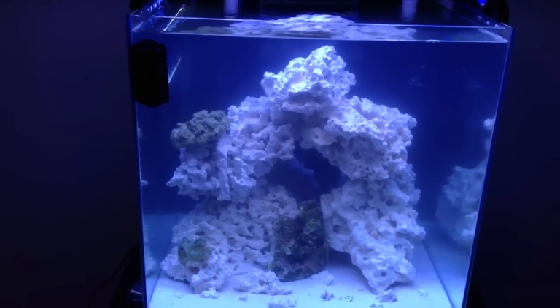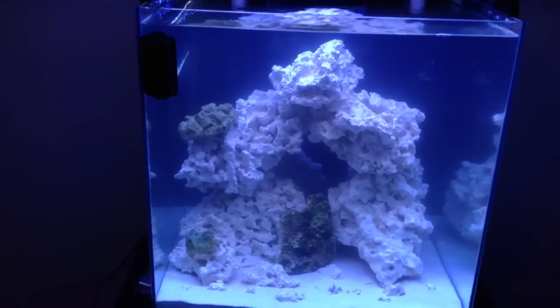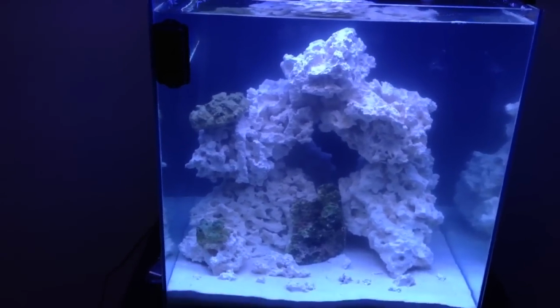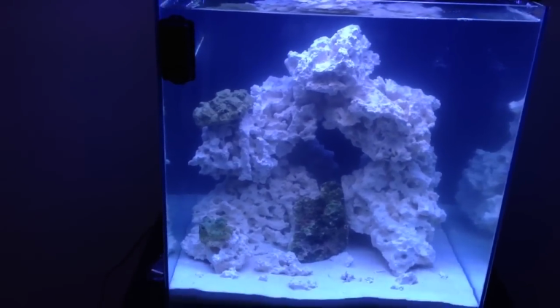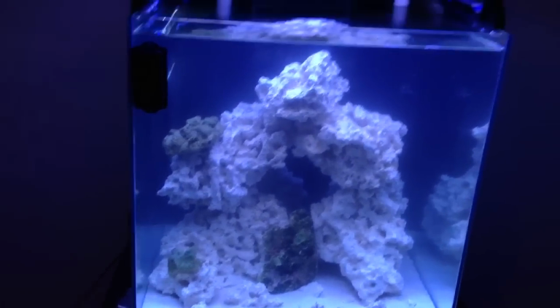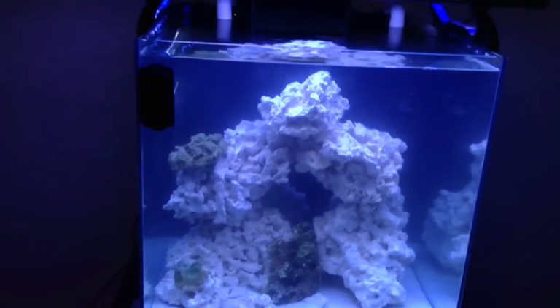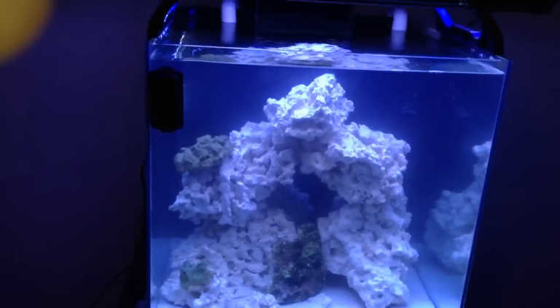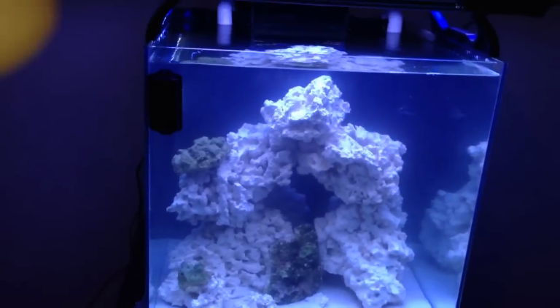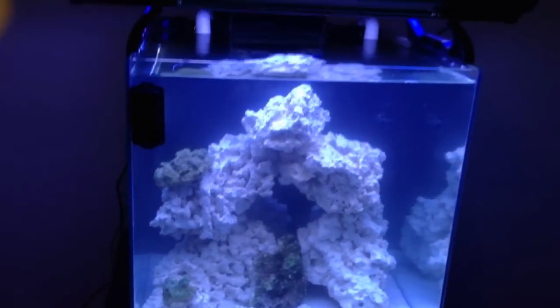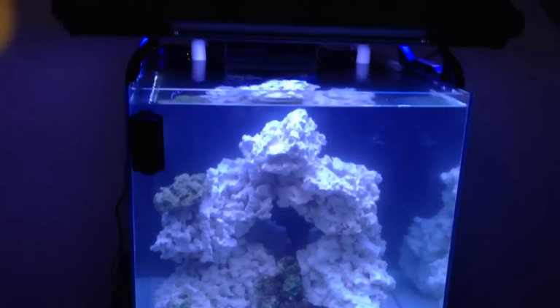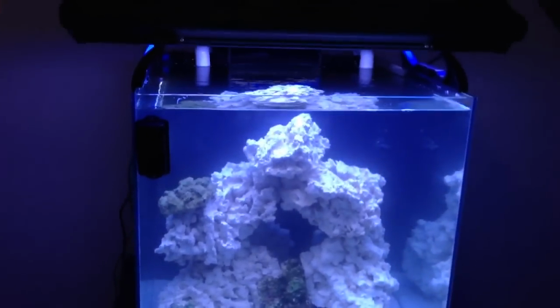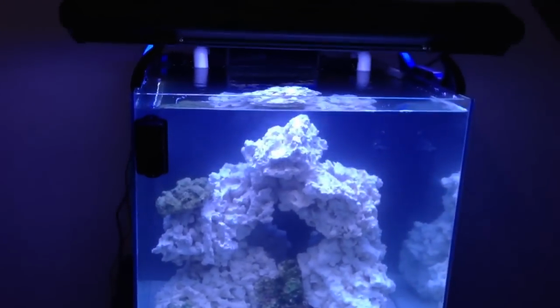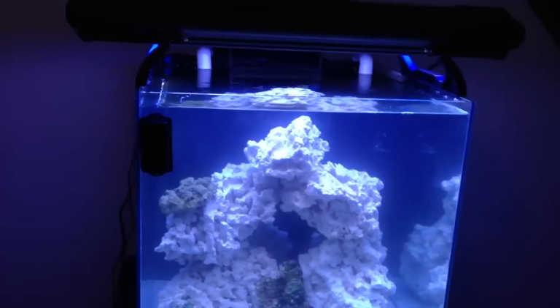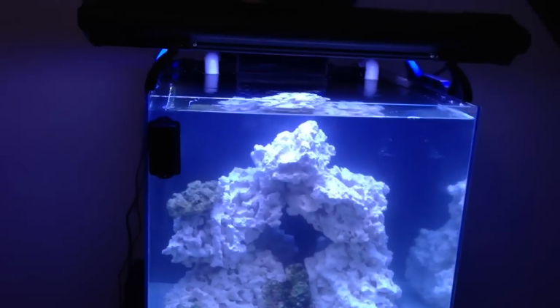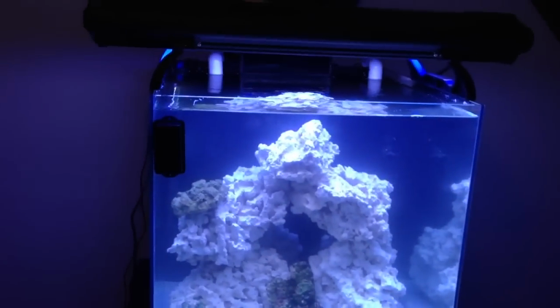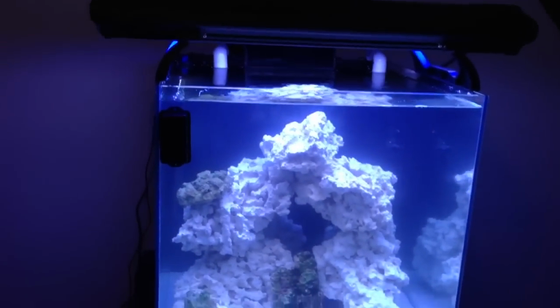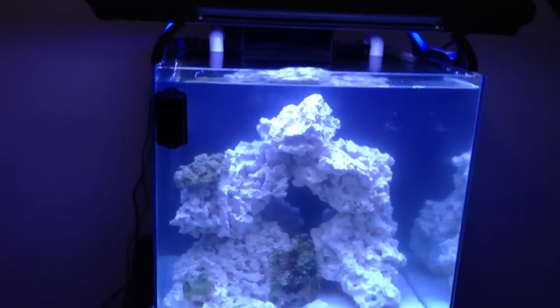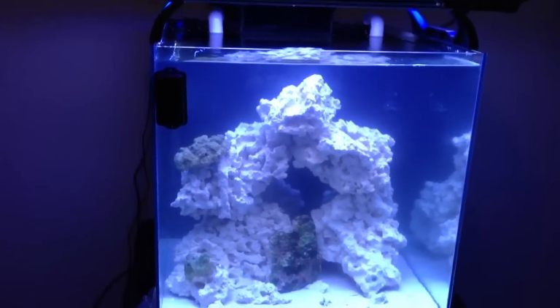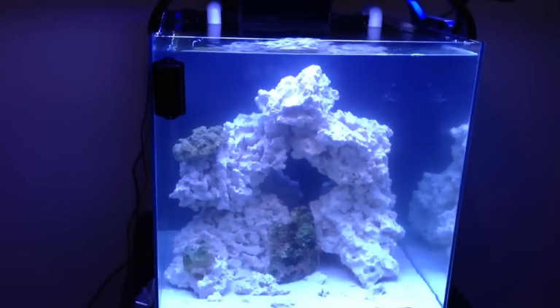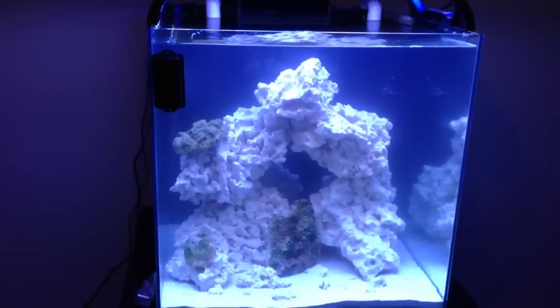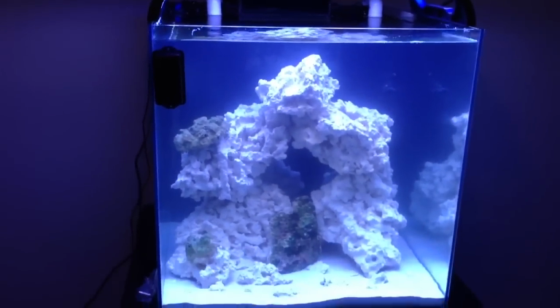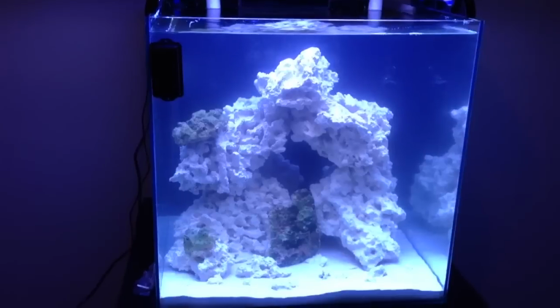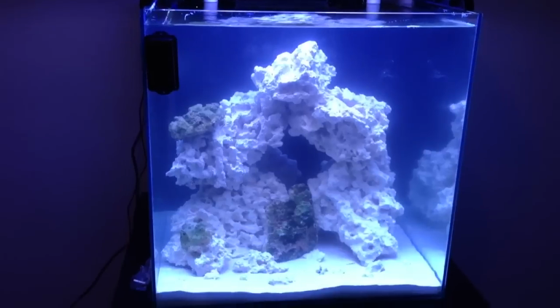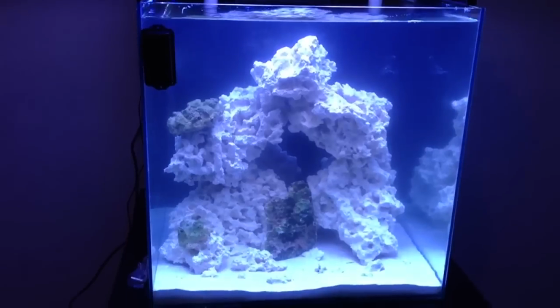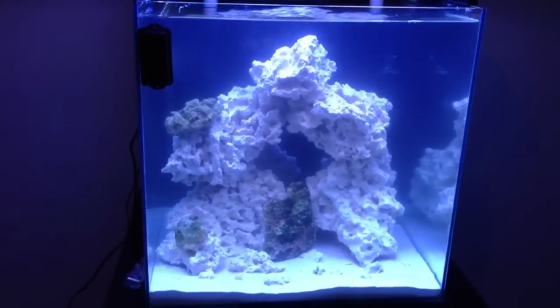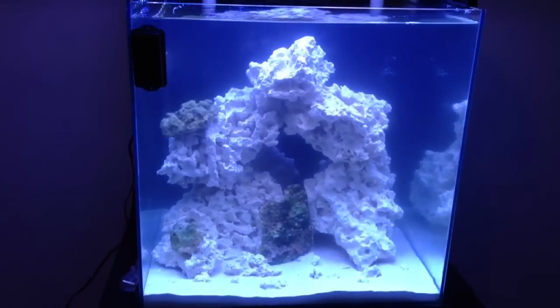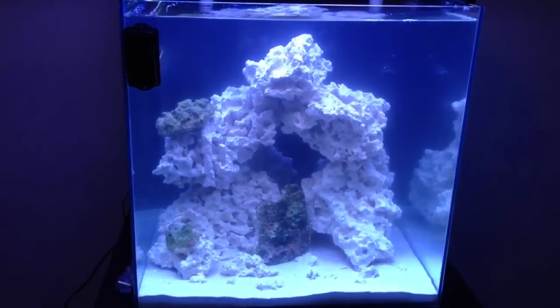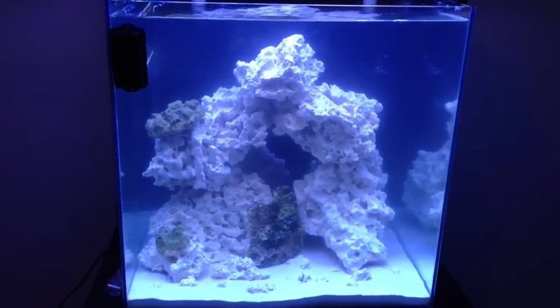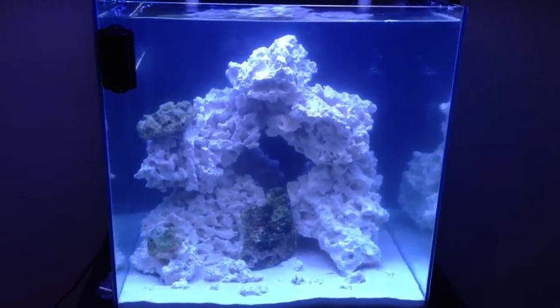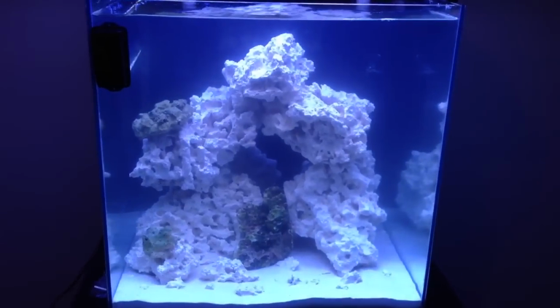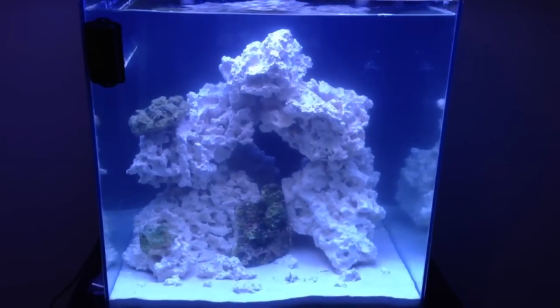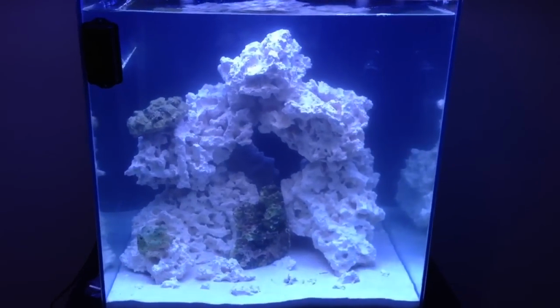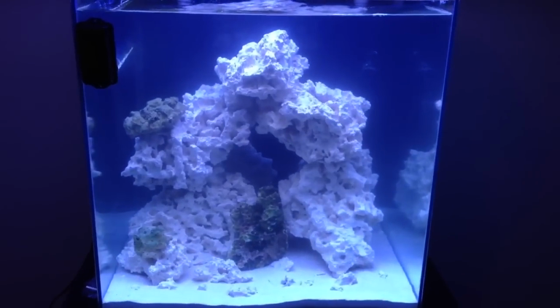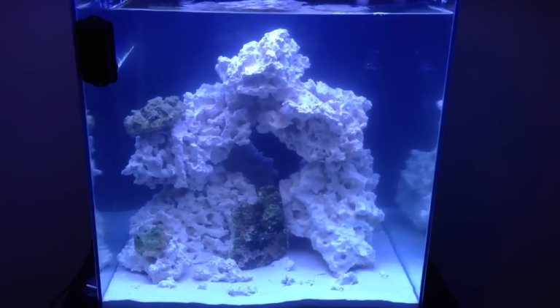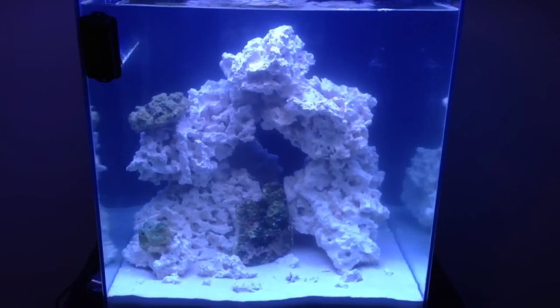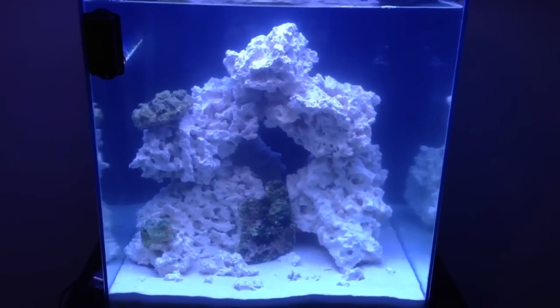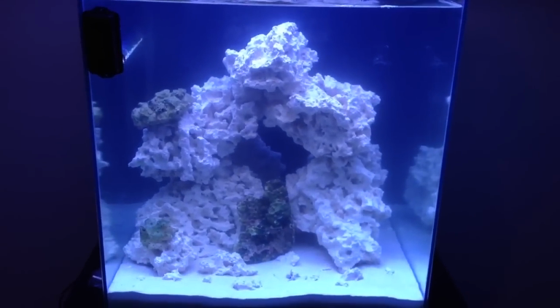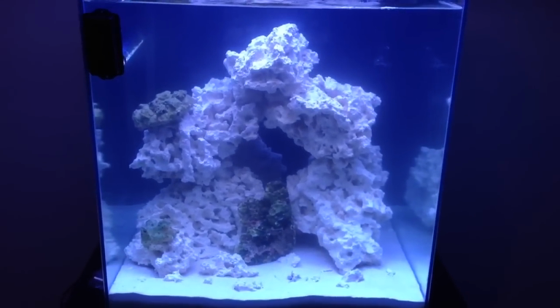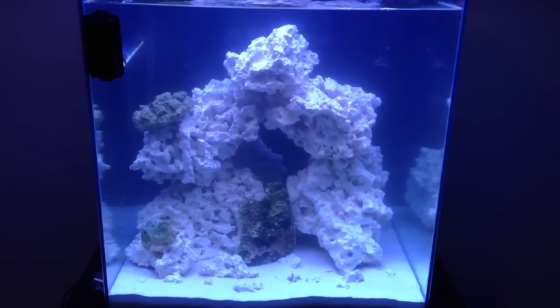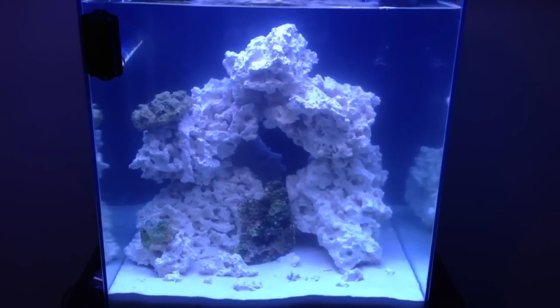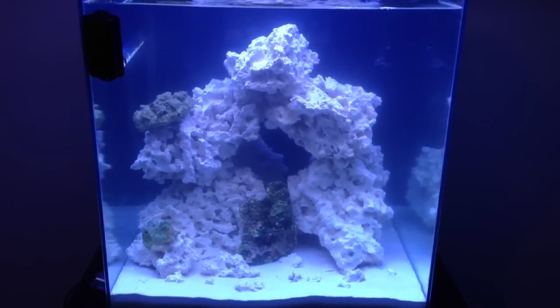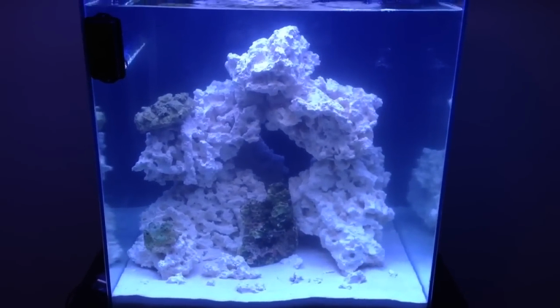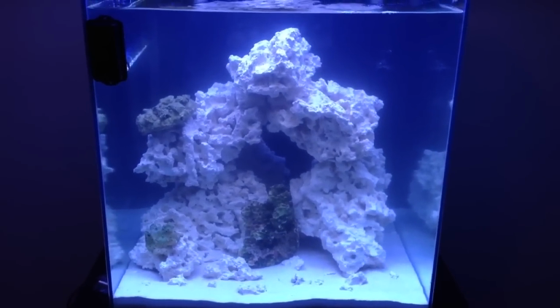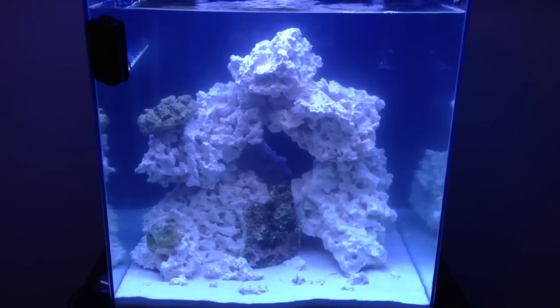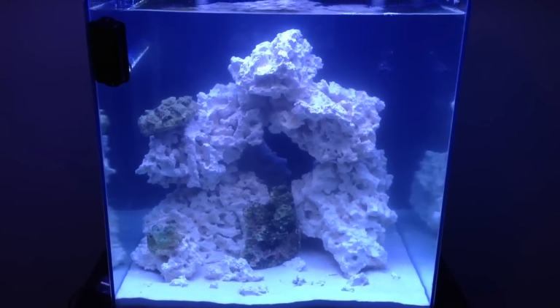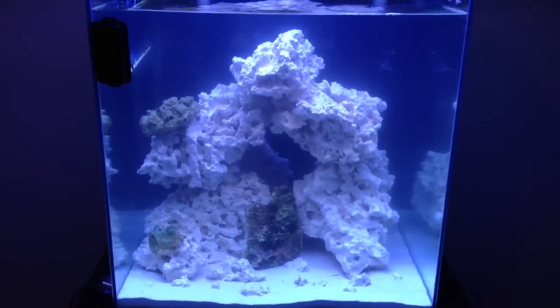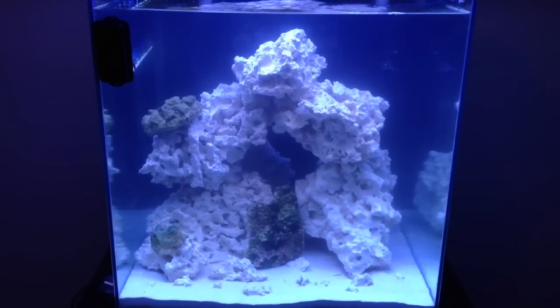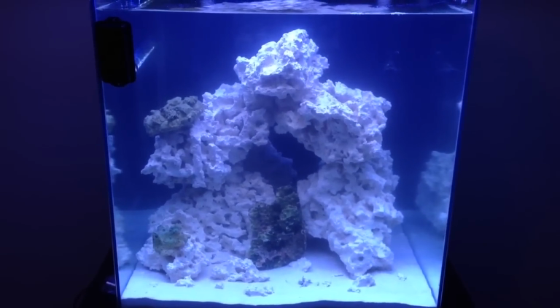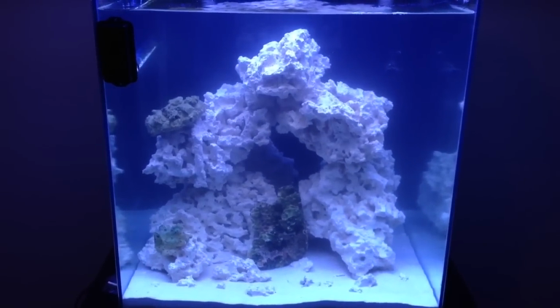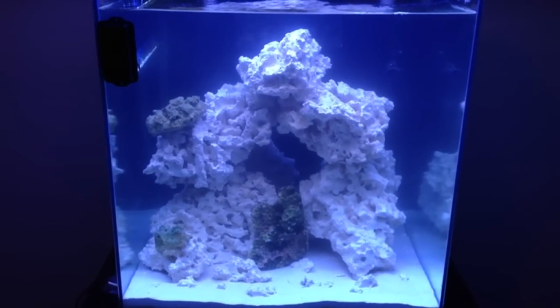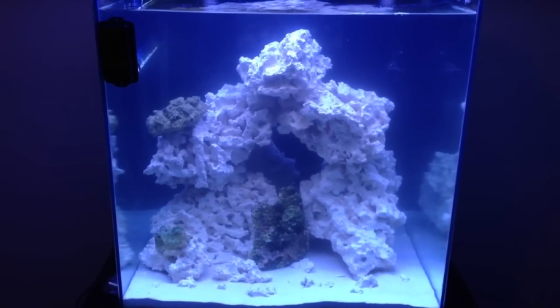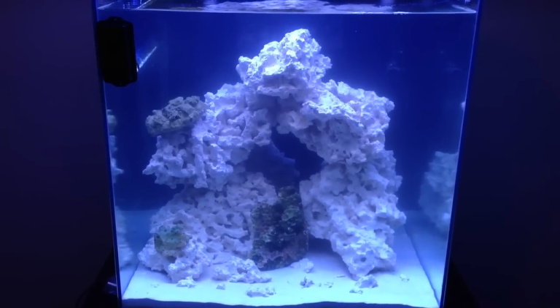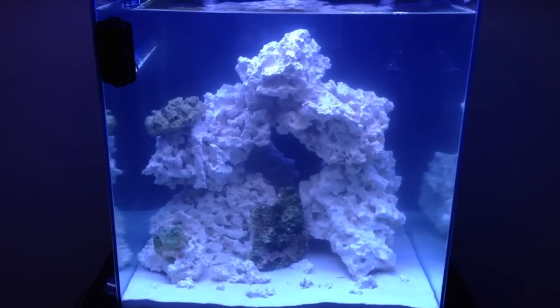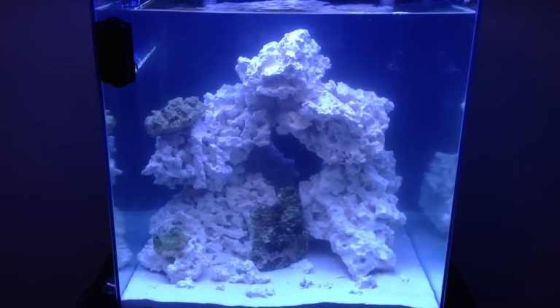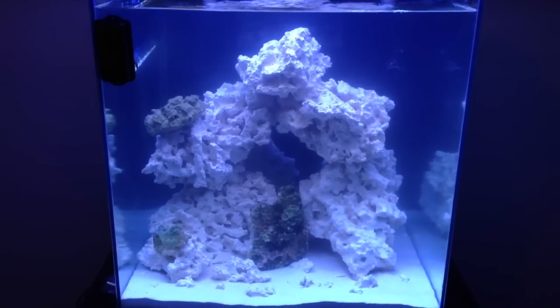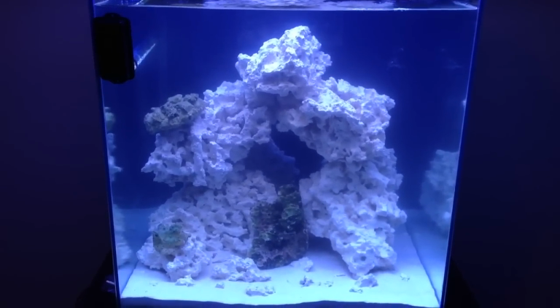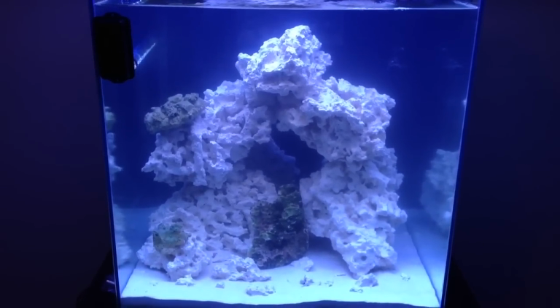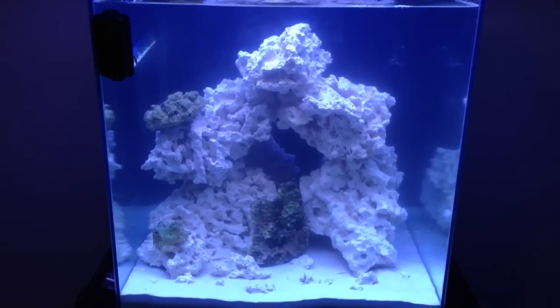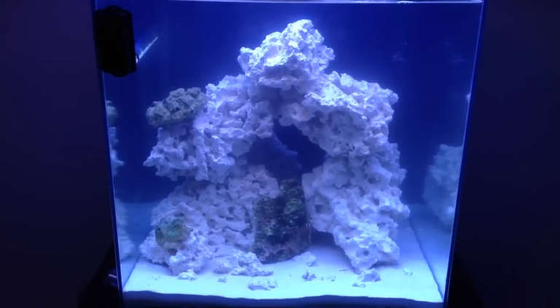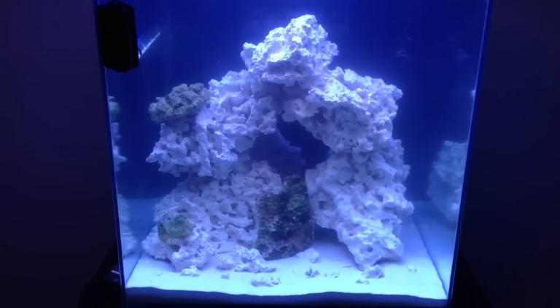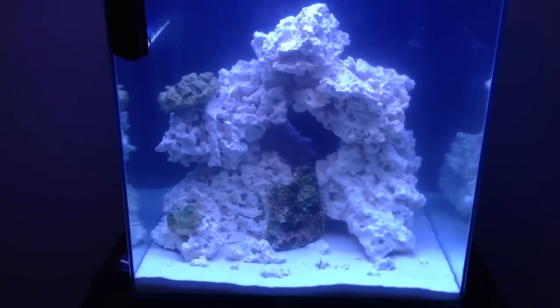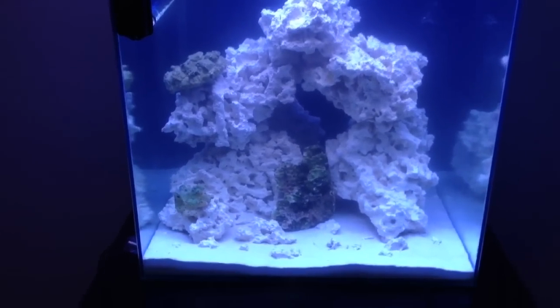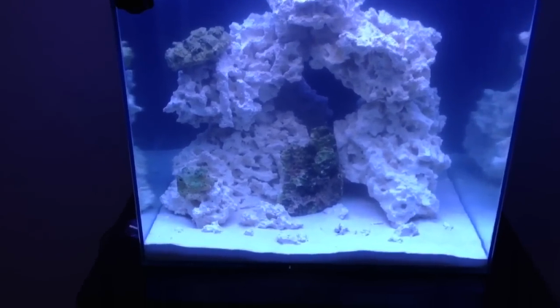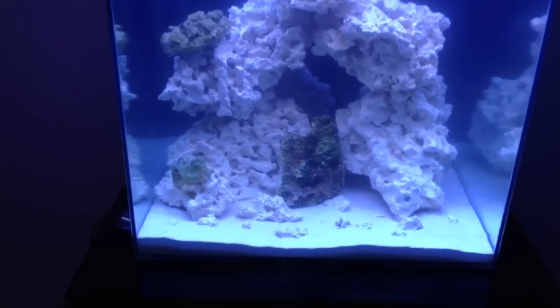Top and running — just turned the lights on a little to show you guys how it looks.